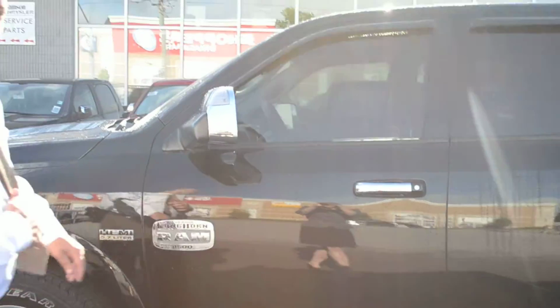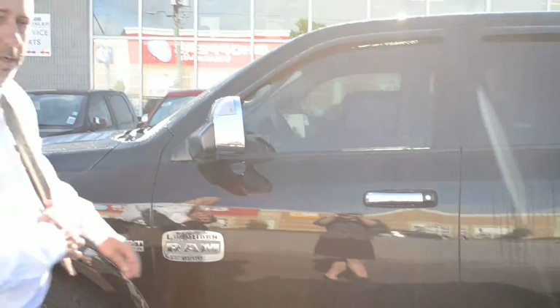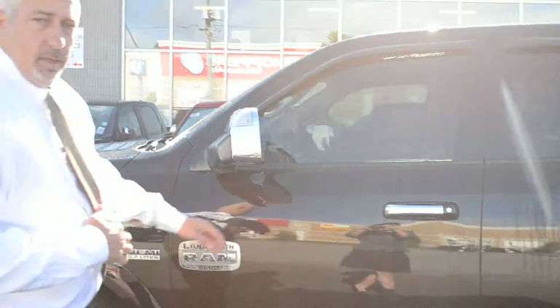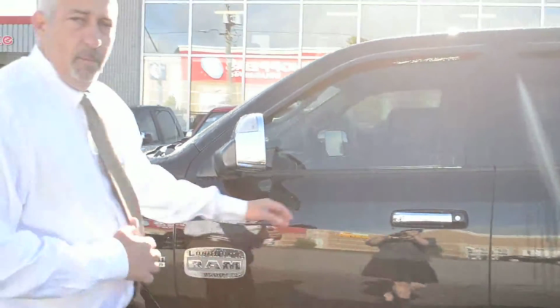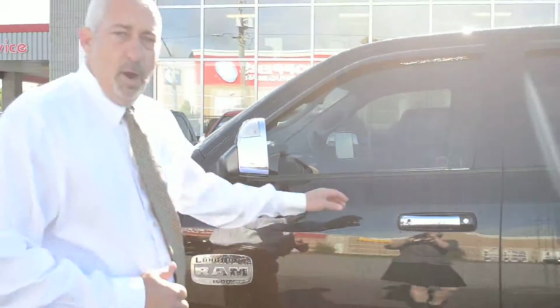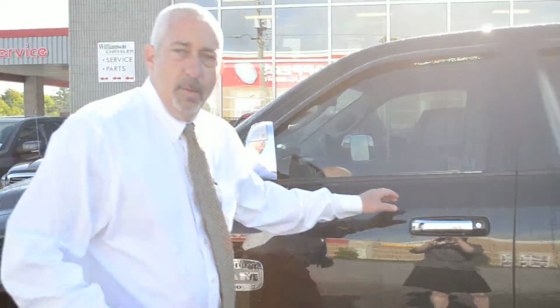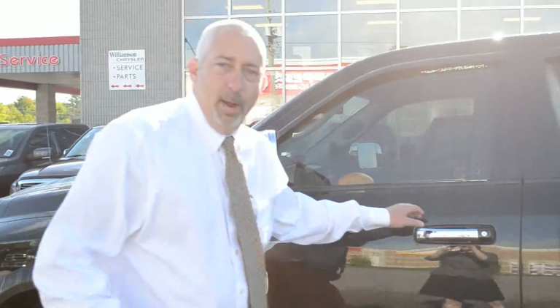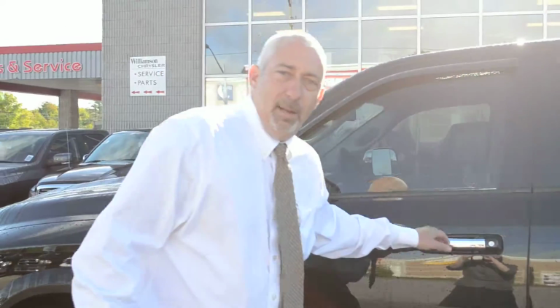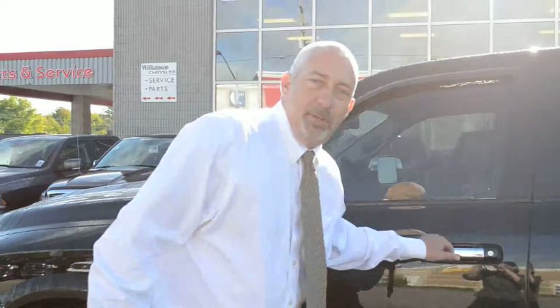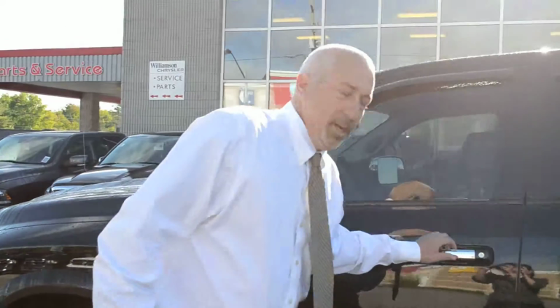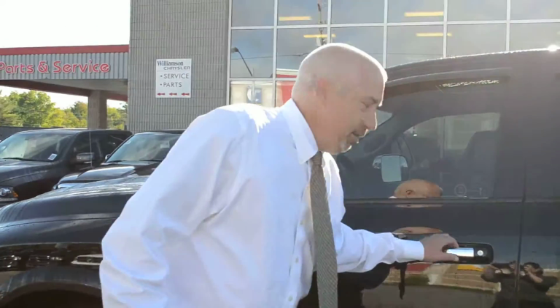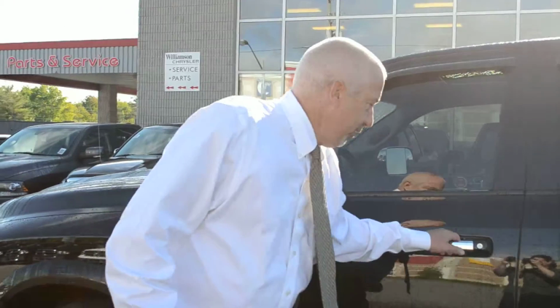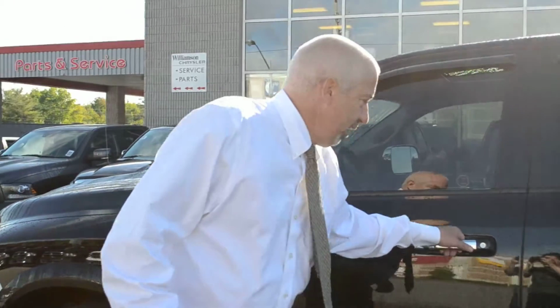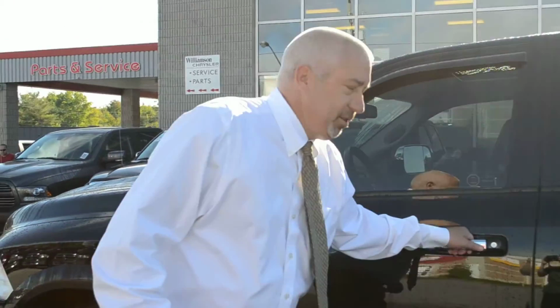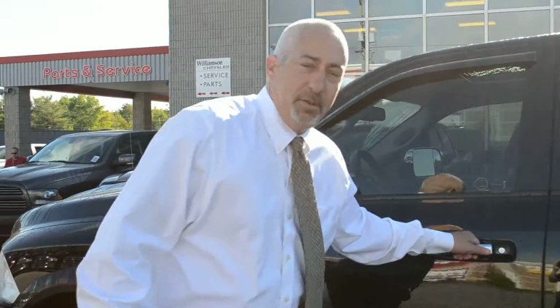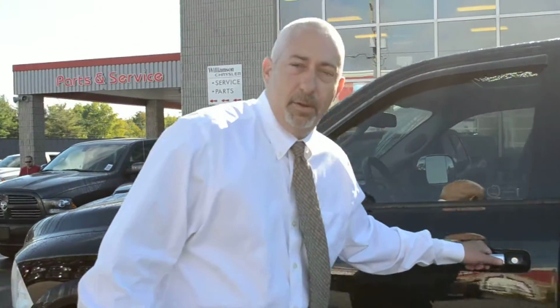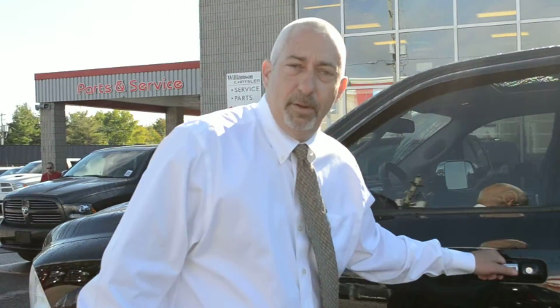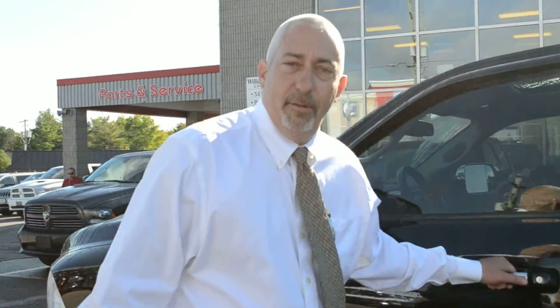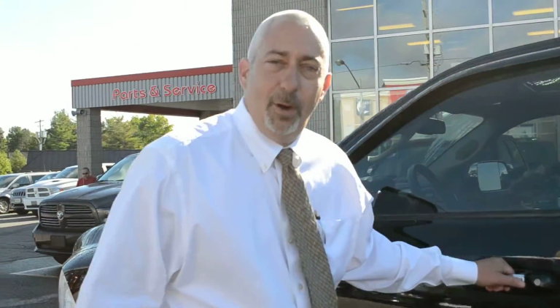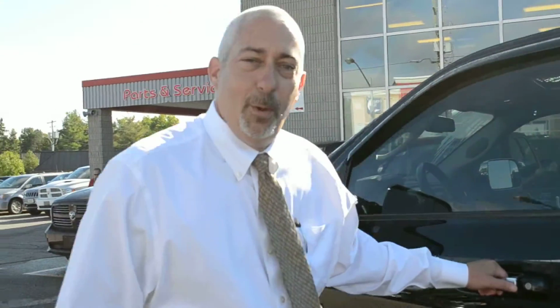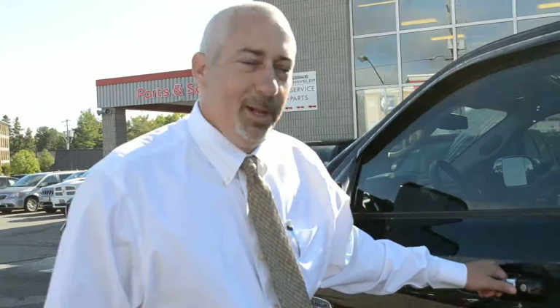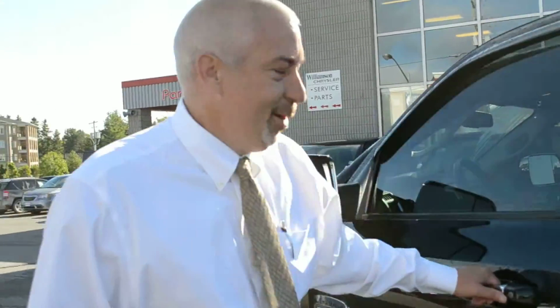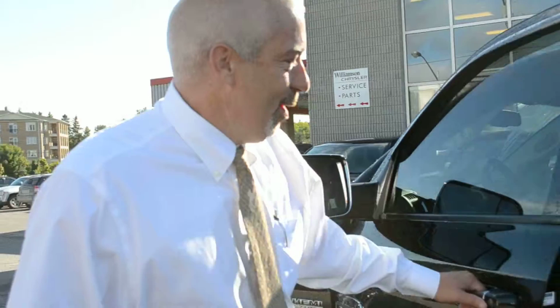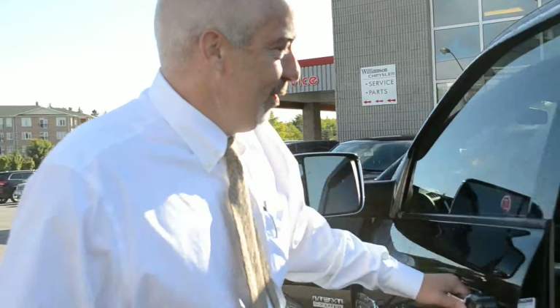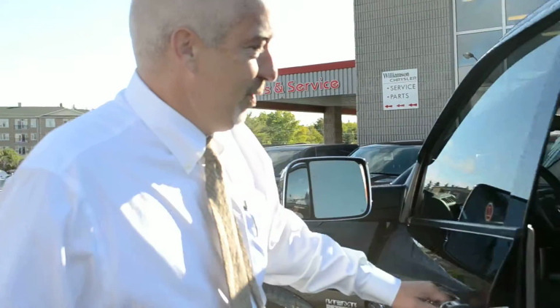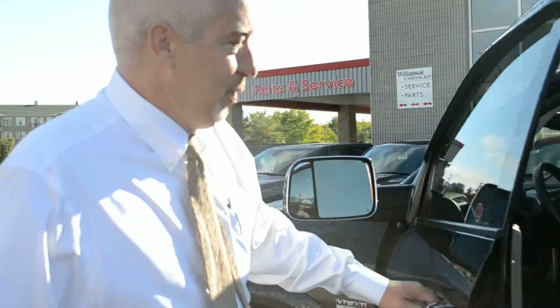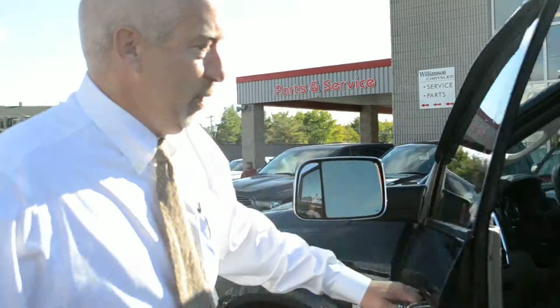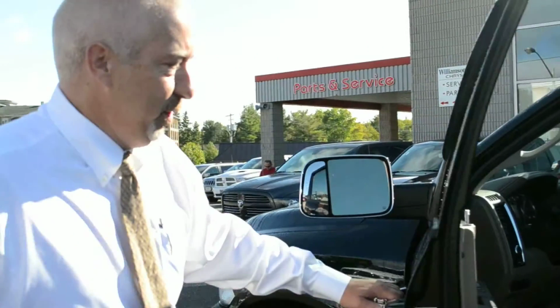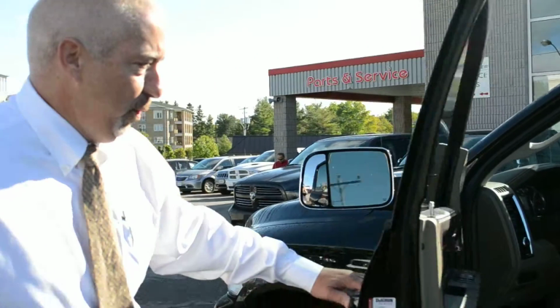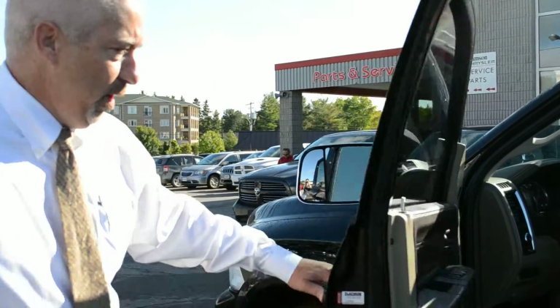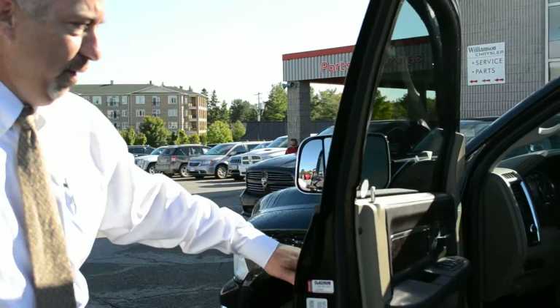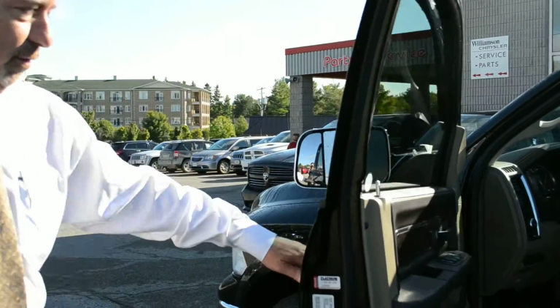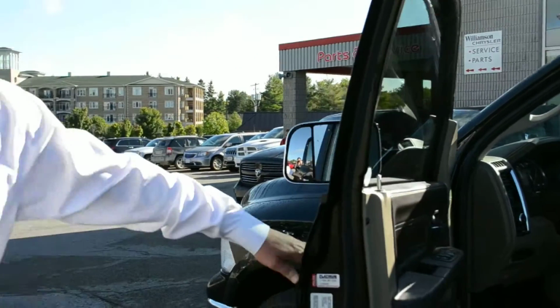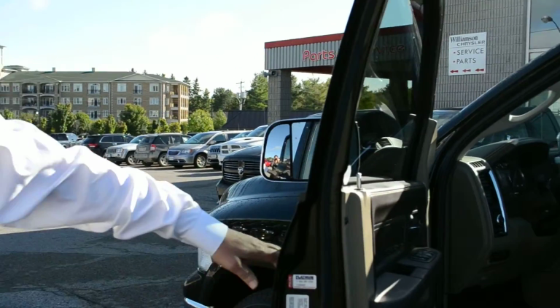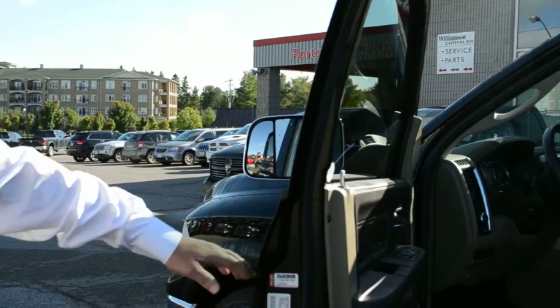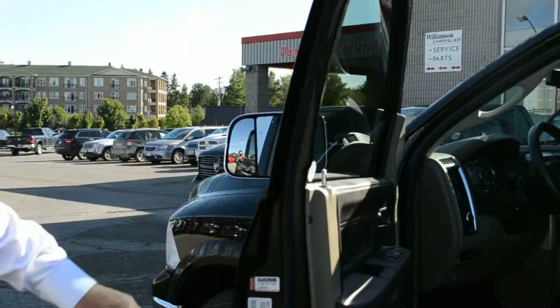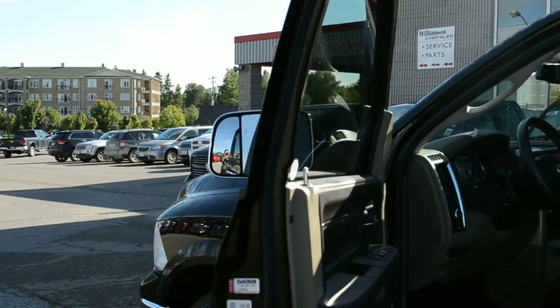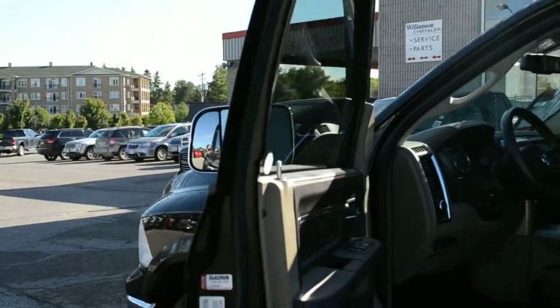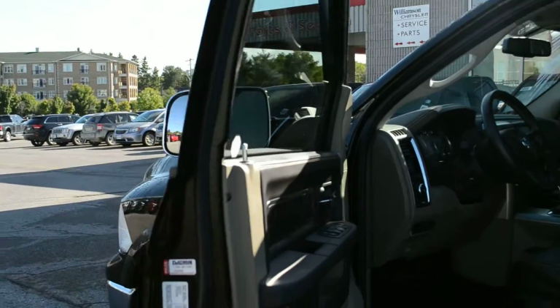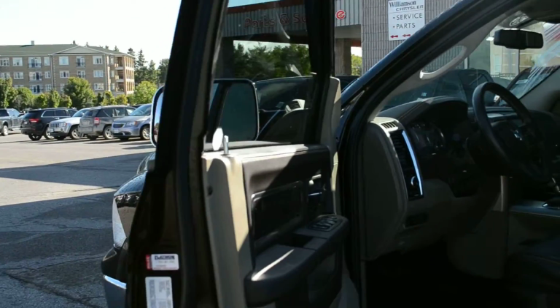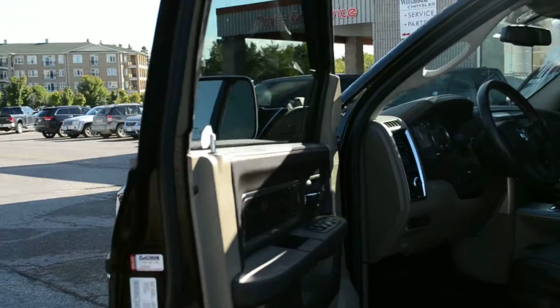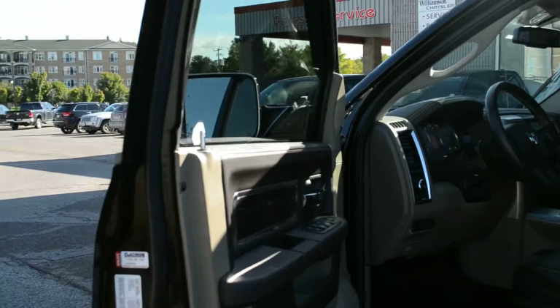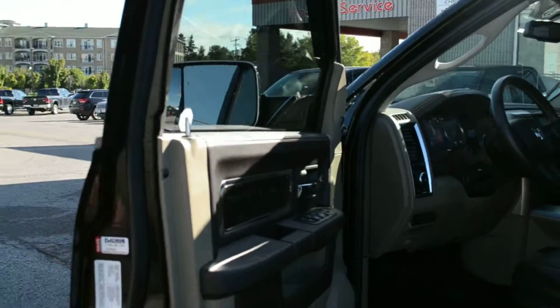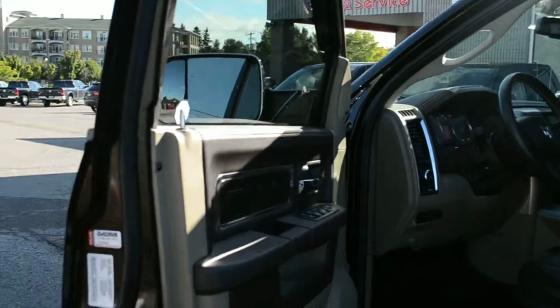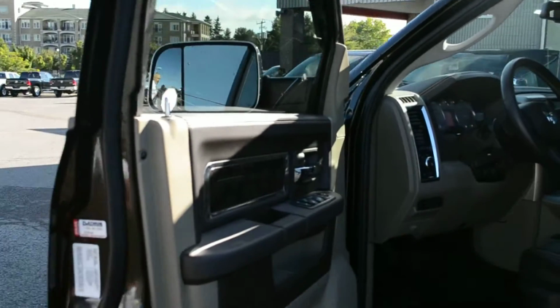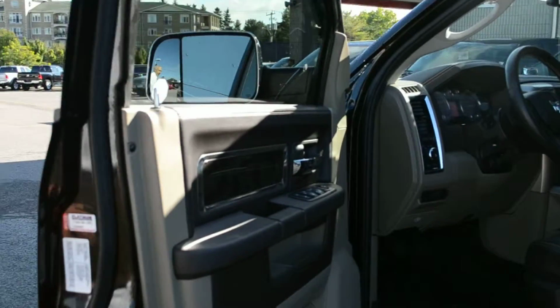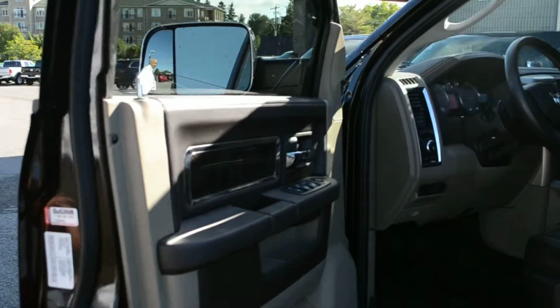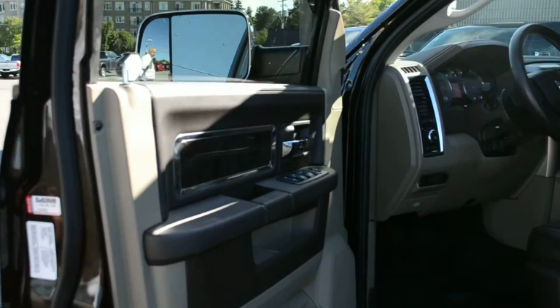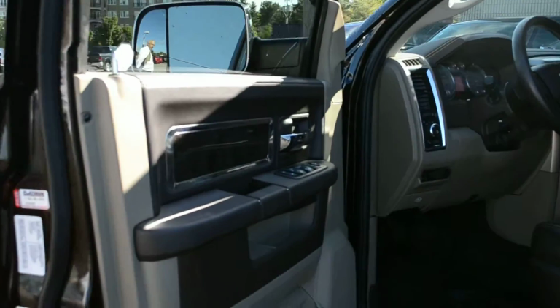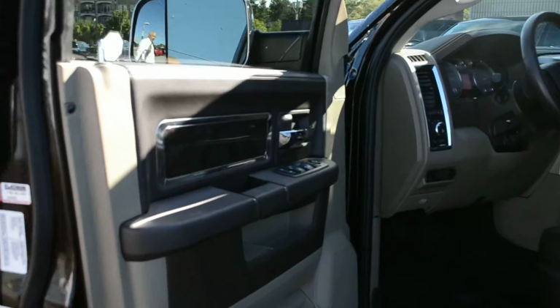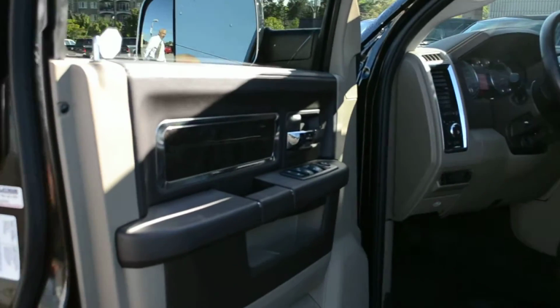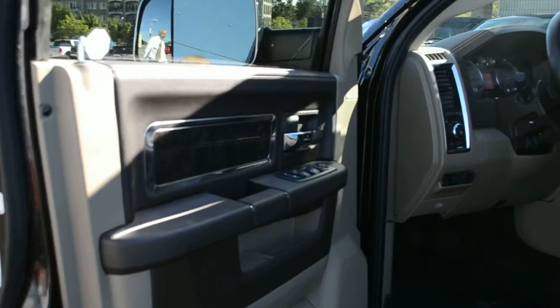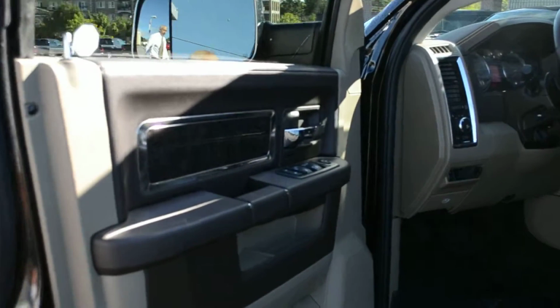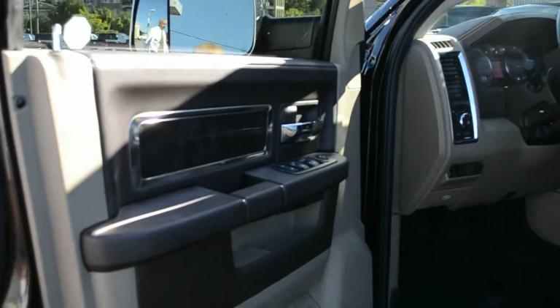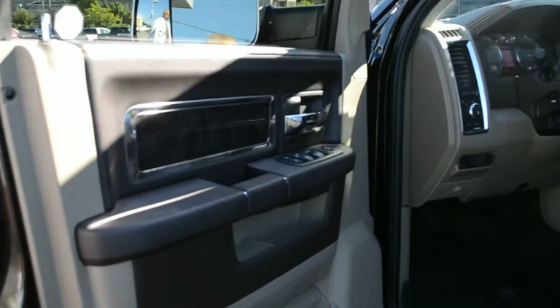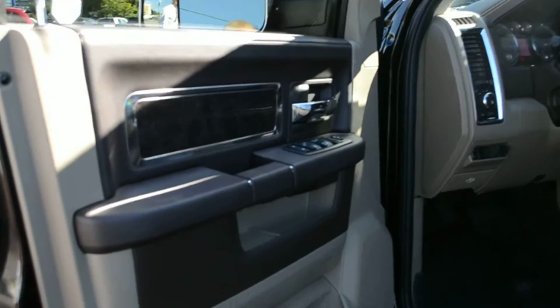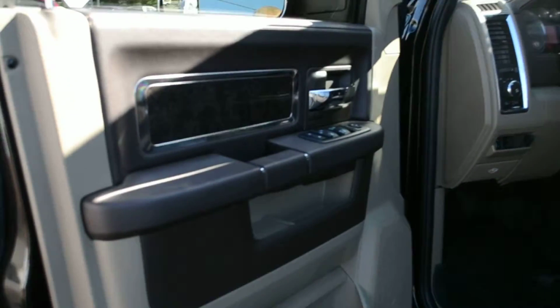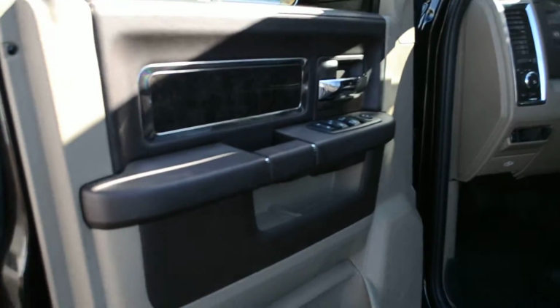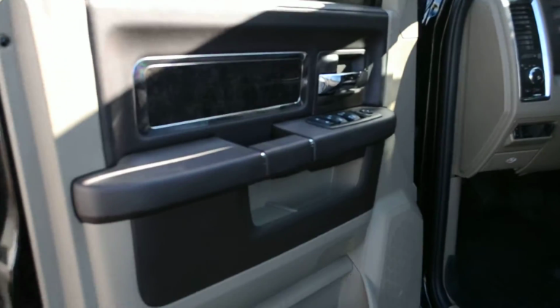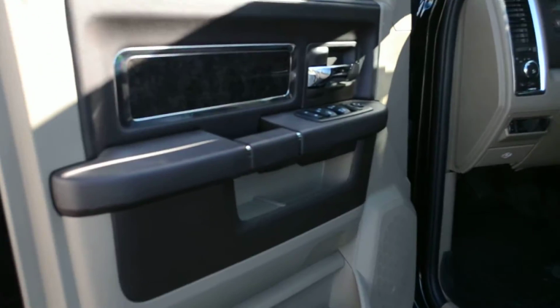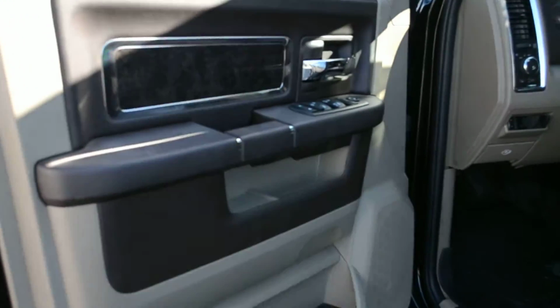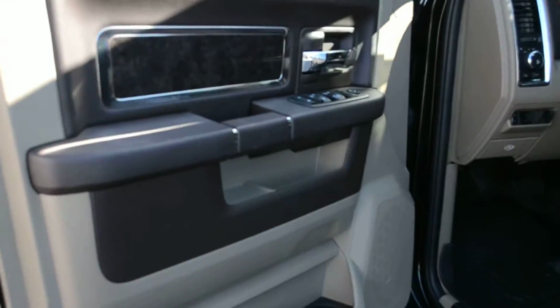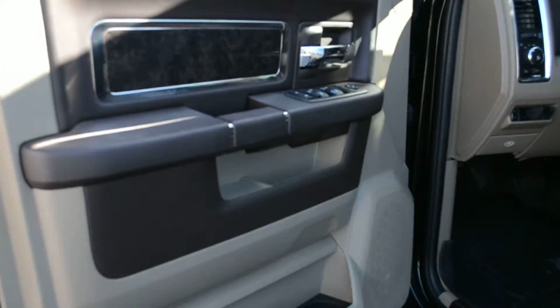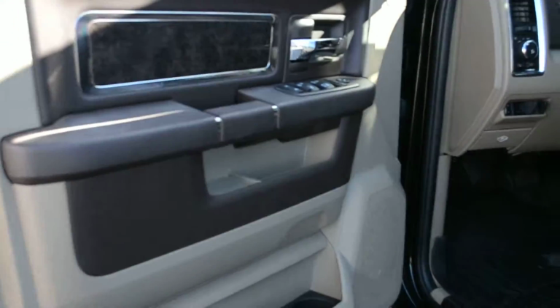Good morning, my name is Jeff. I'd like to show you very quickly around this 2012 Longhorn Laramie 1500. Fully loaded vehicle.